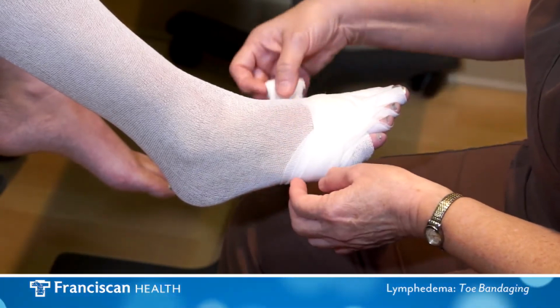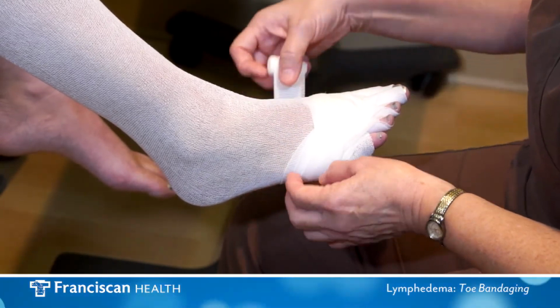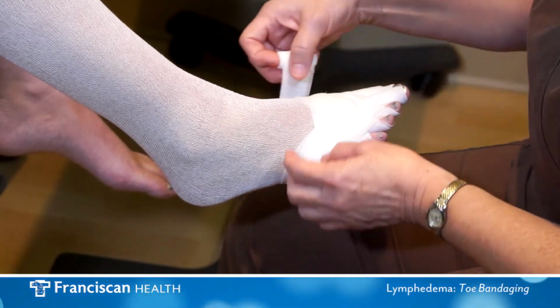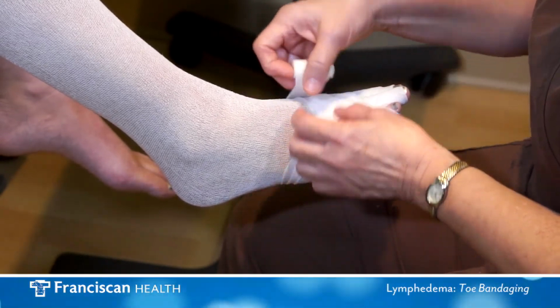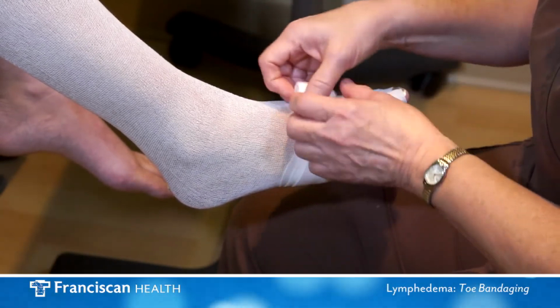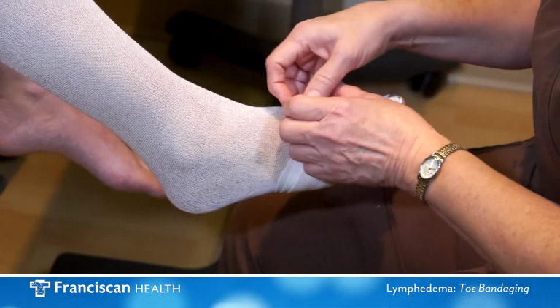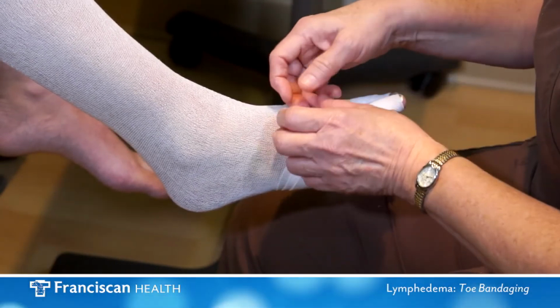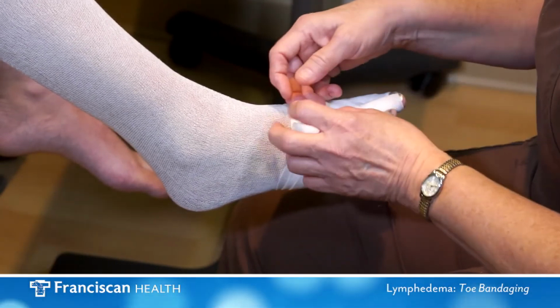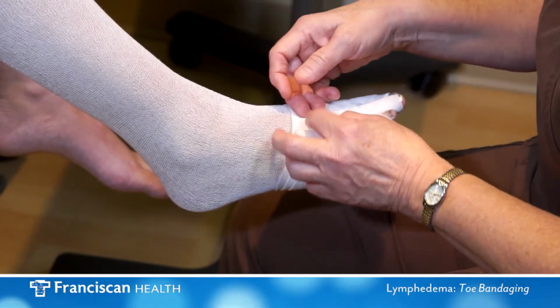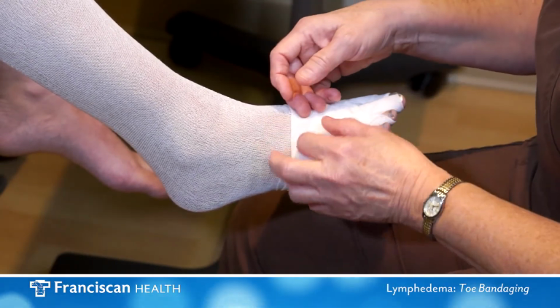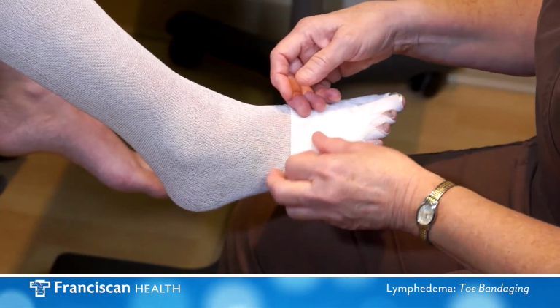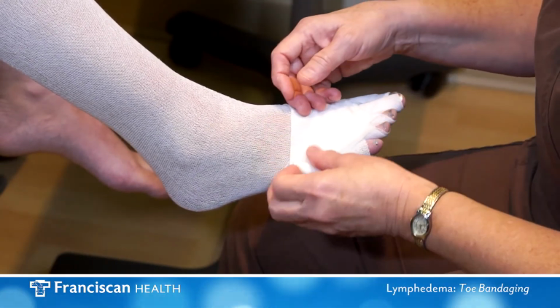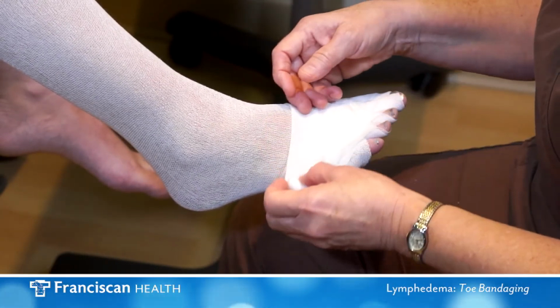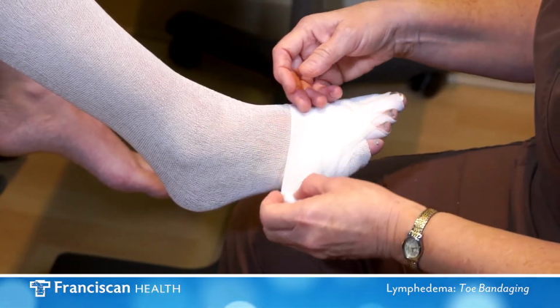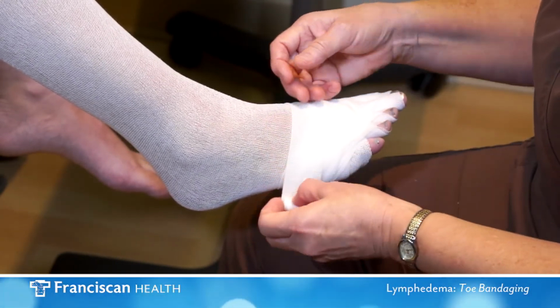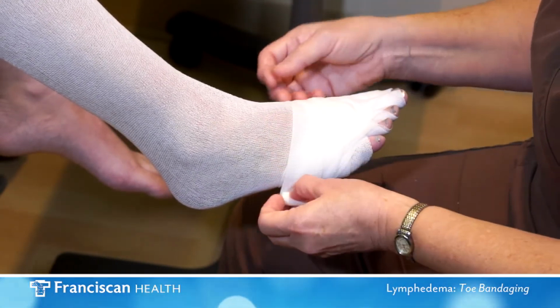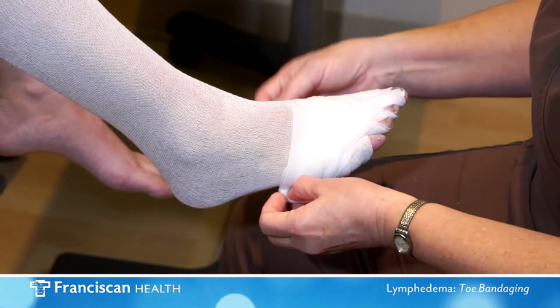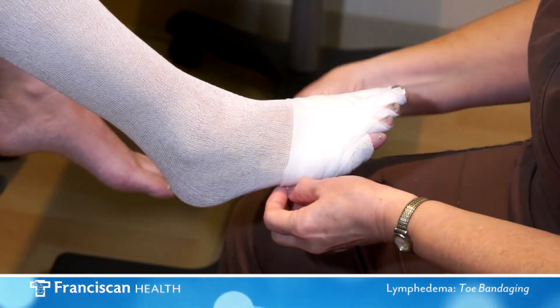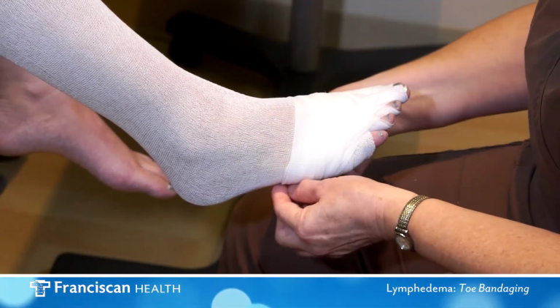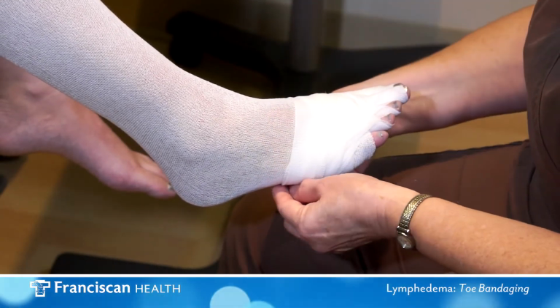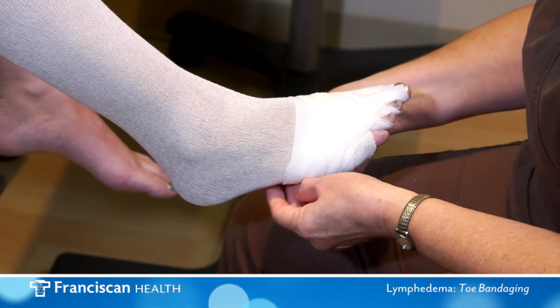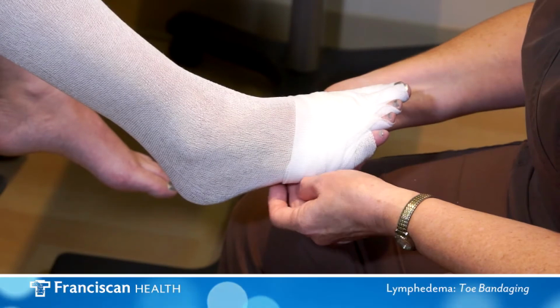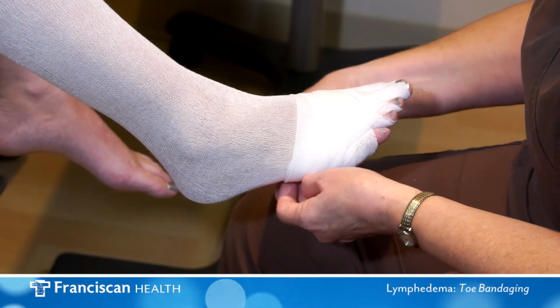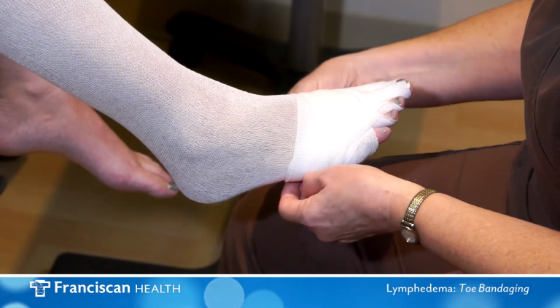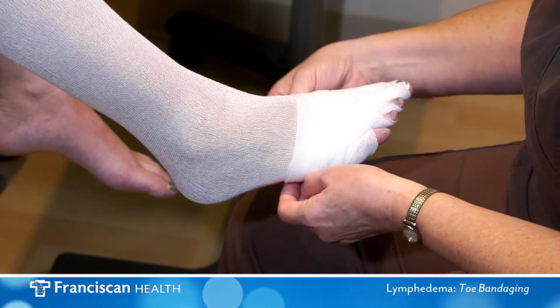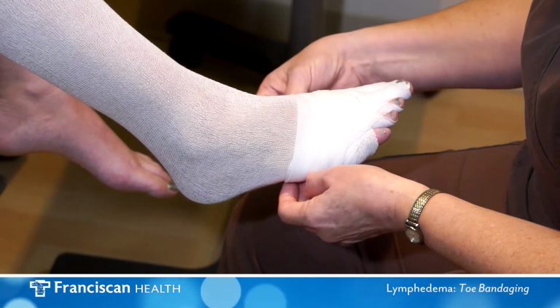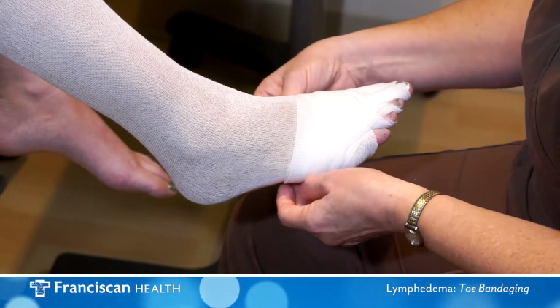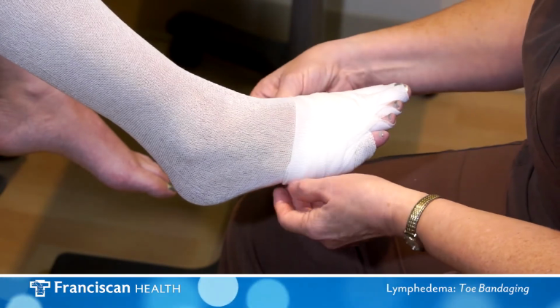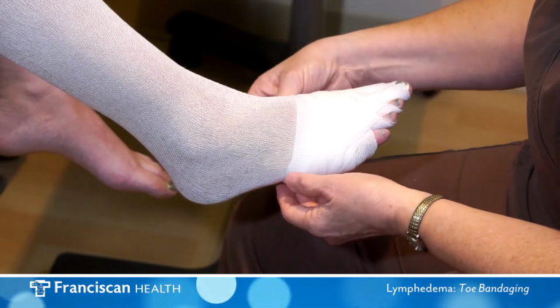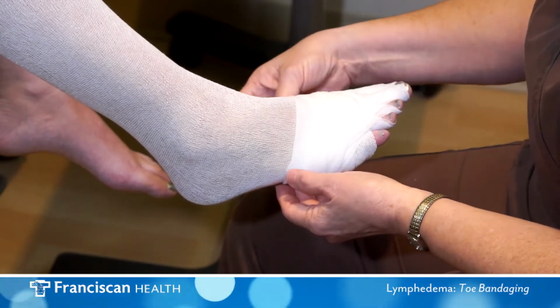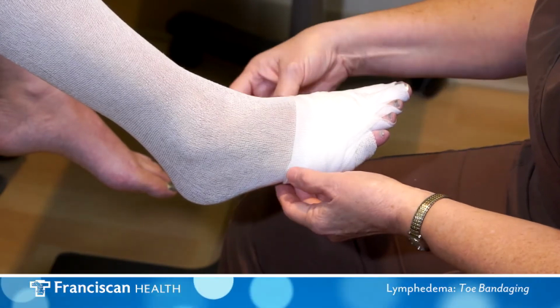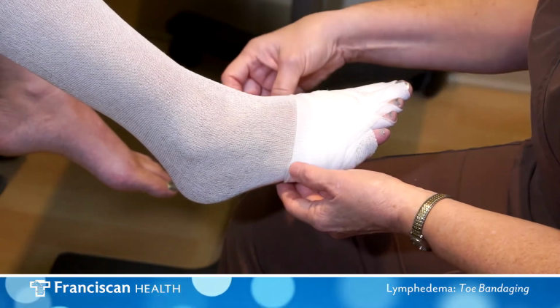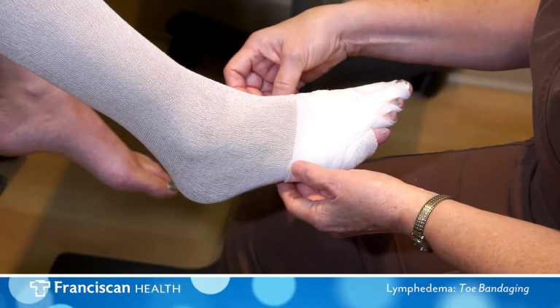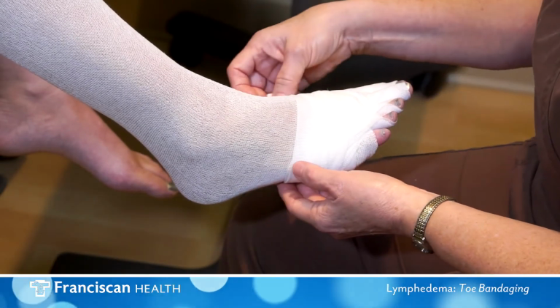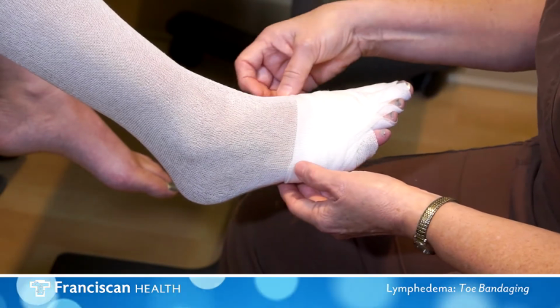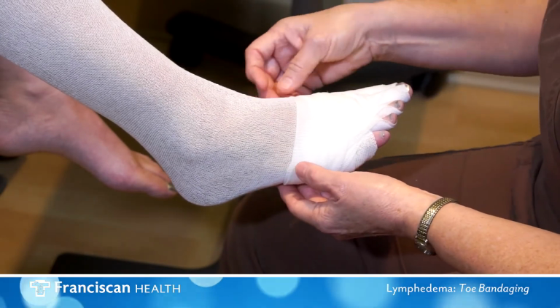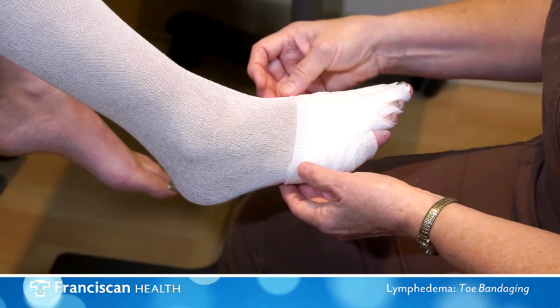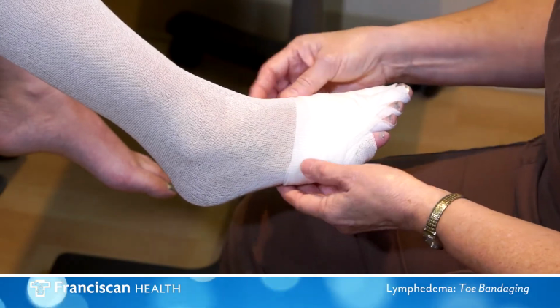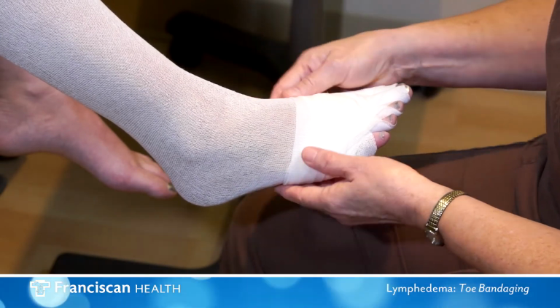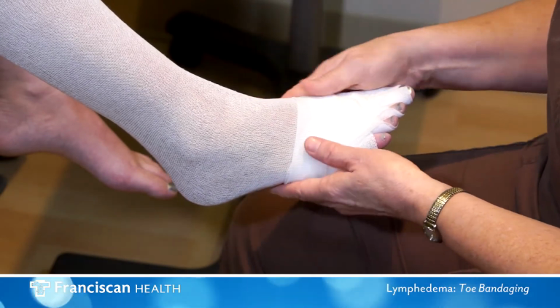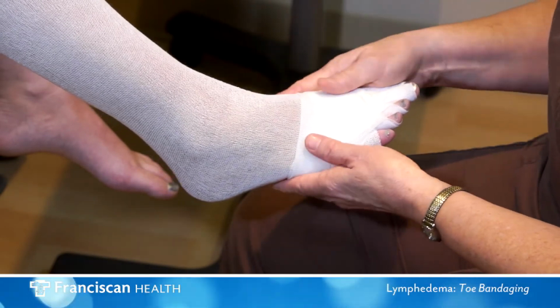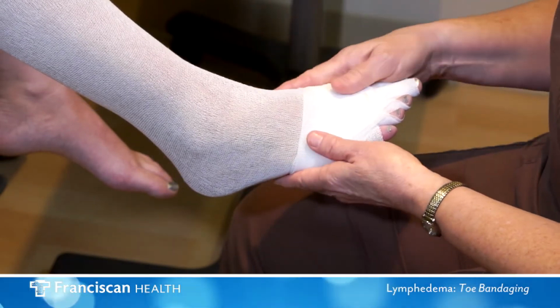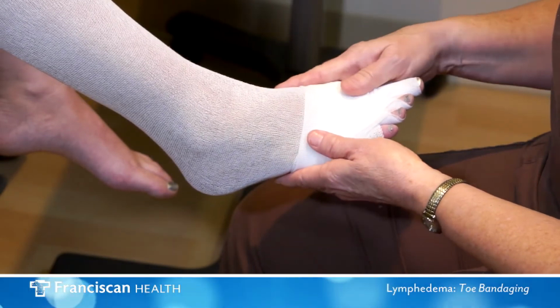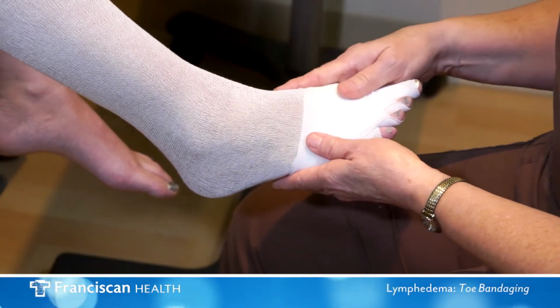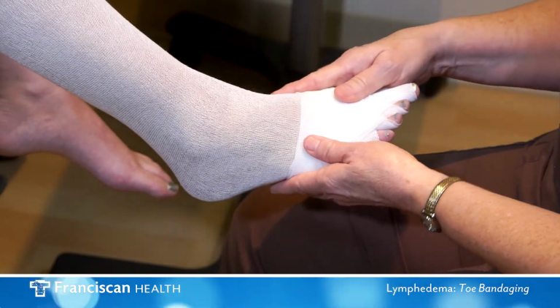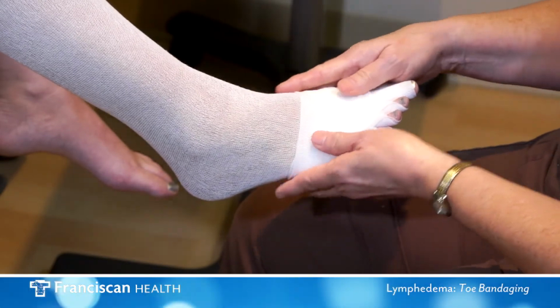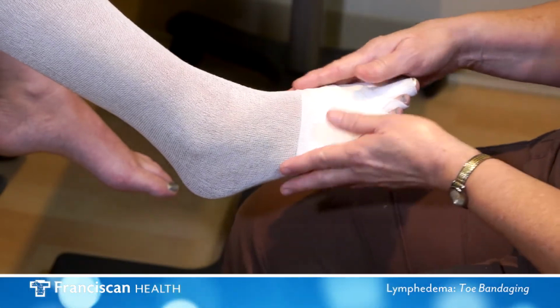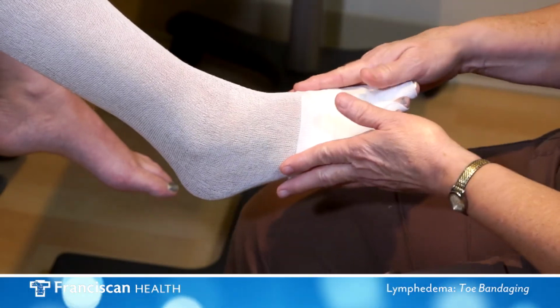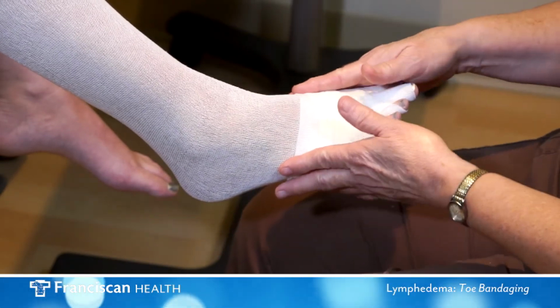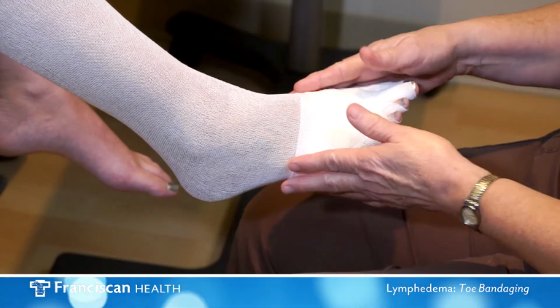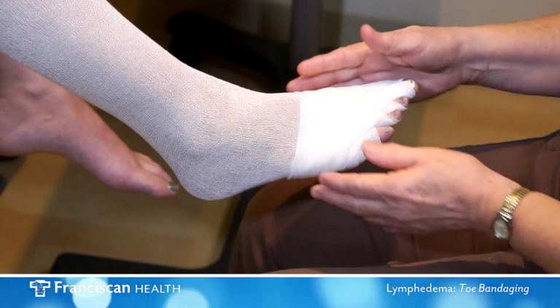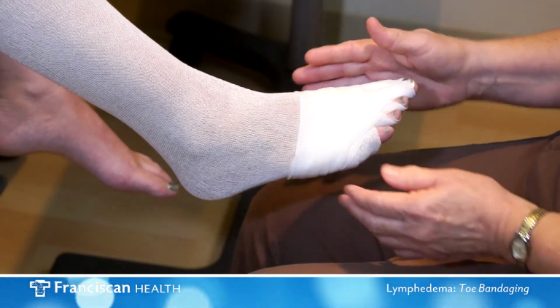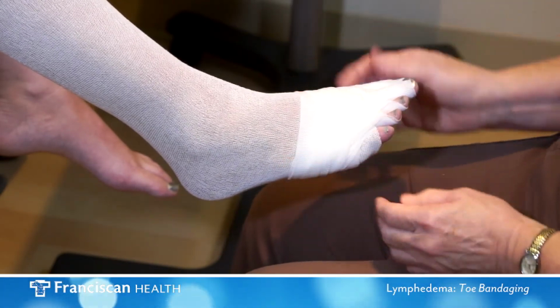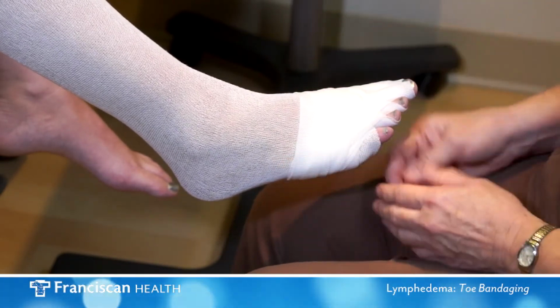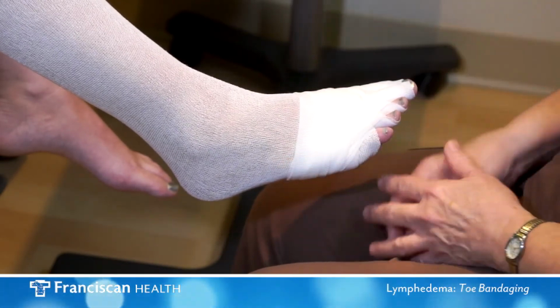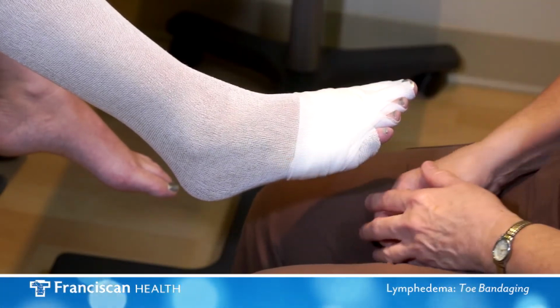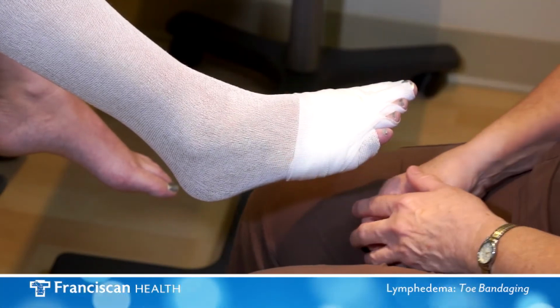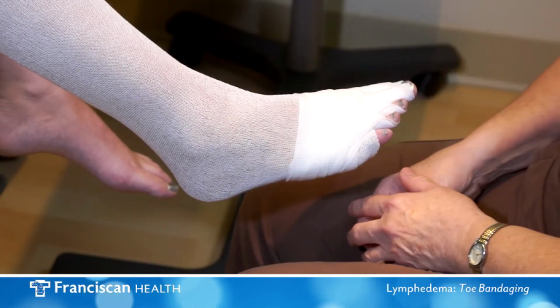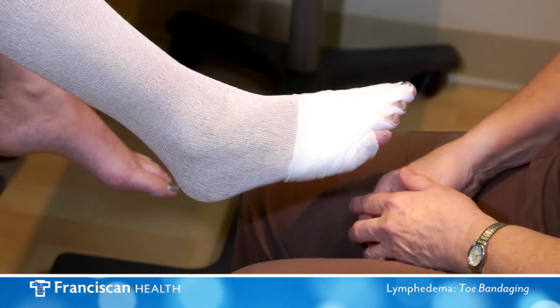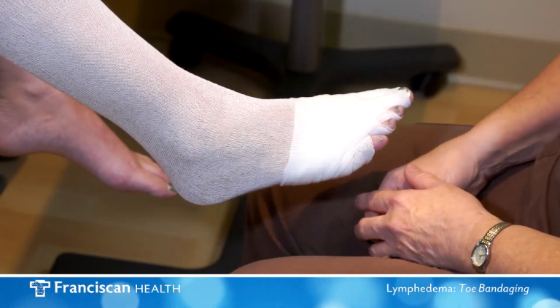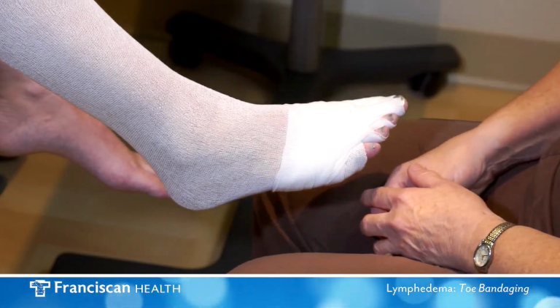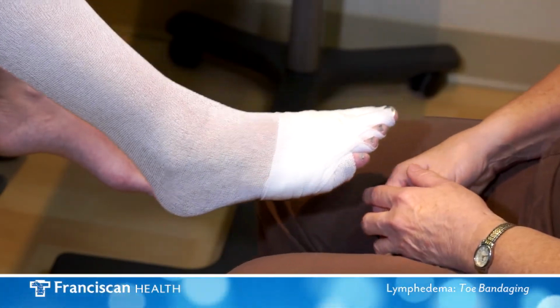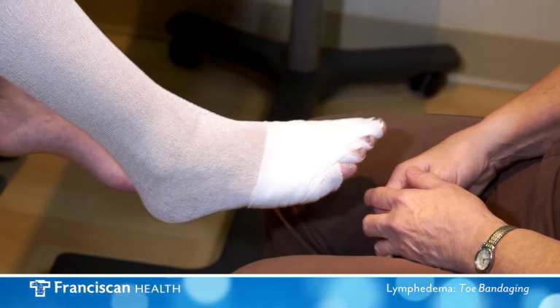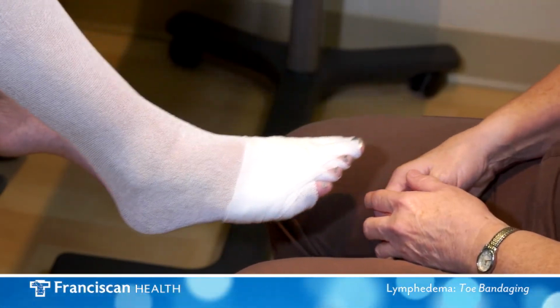Continue to the lower extremity bandaging video to view how to bandage the foot and the lower leg.